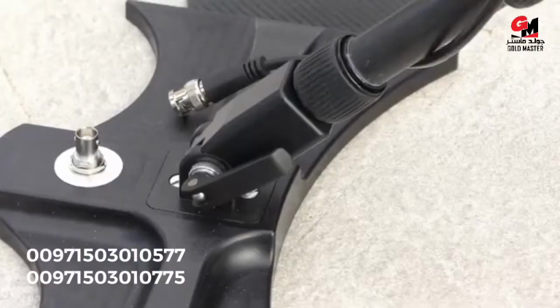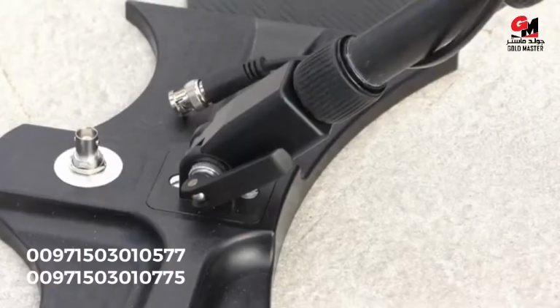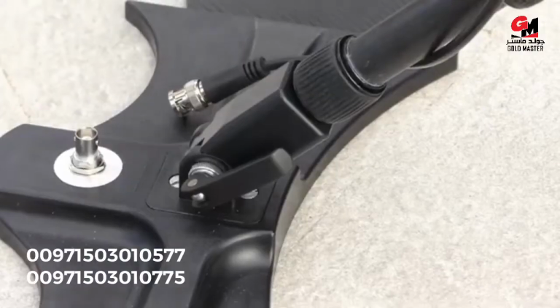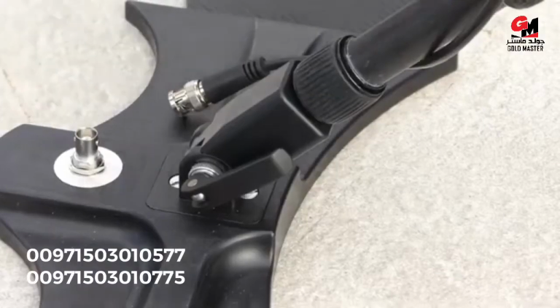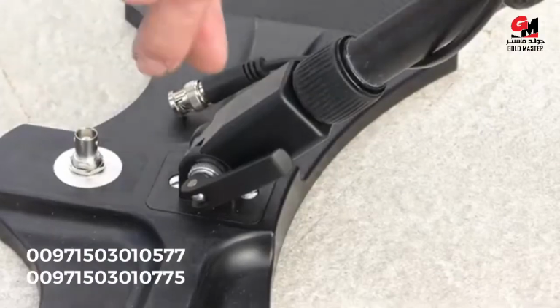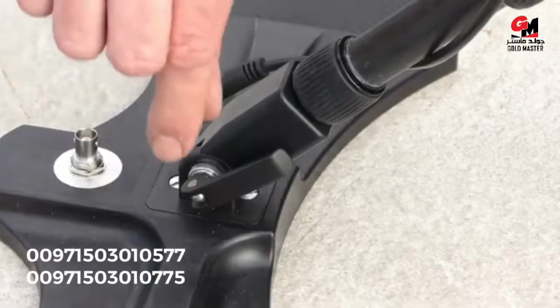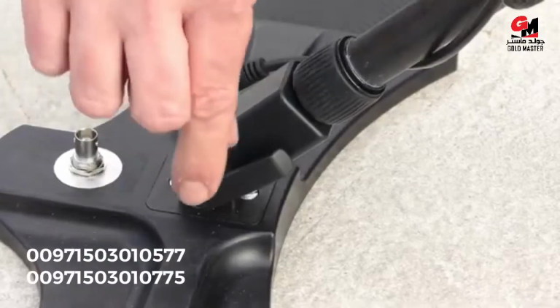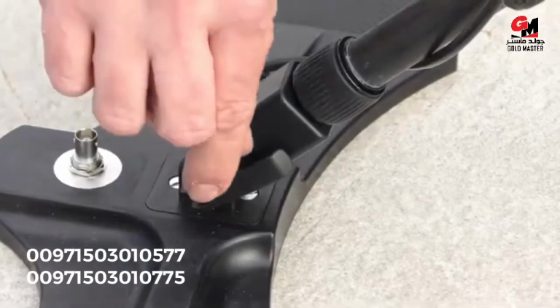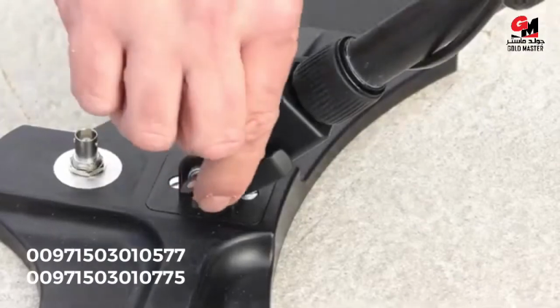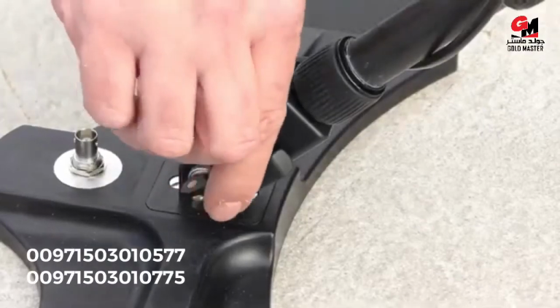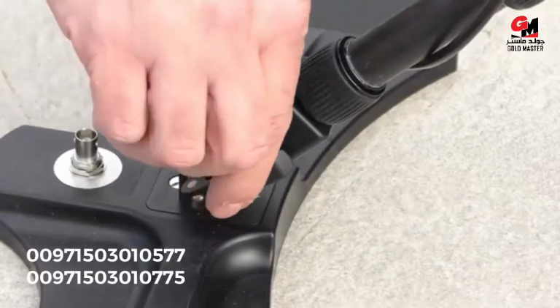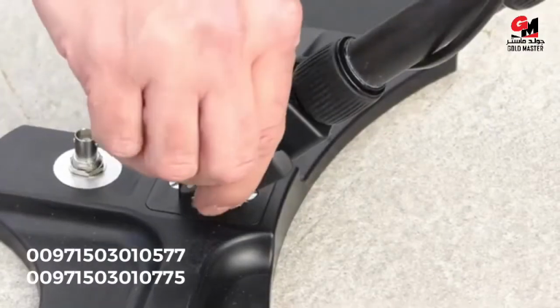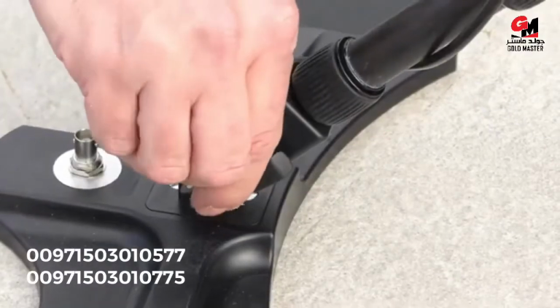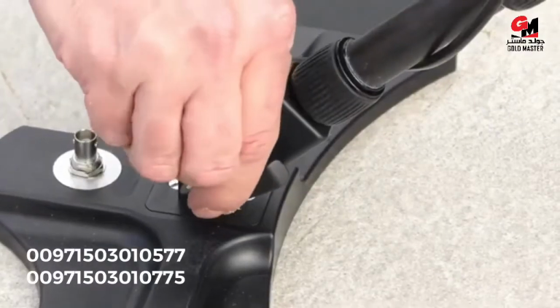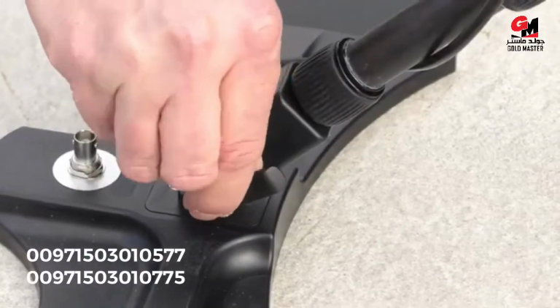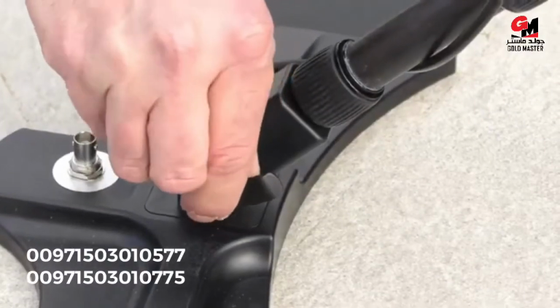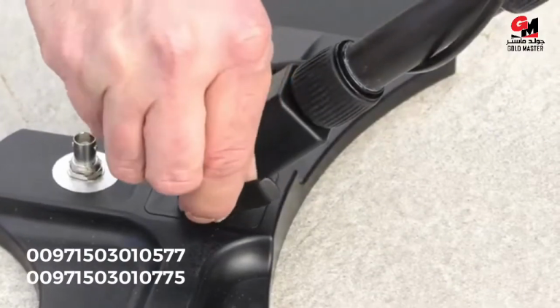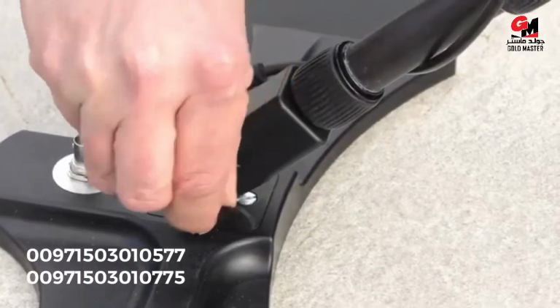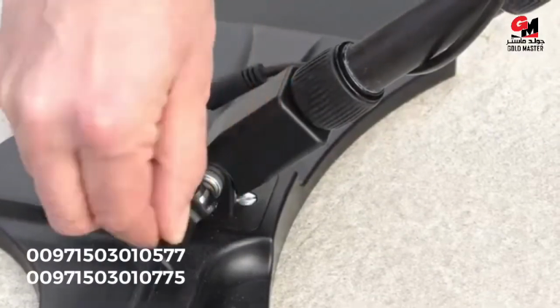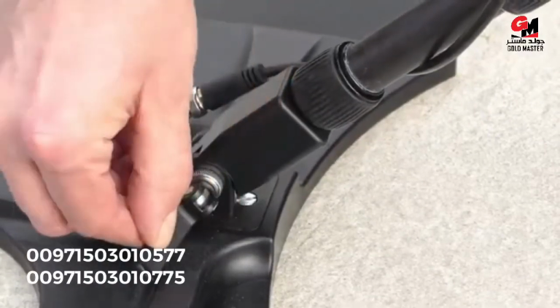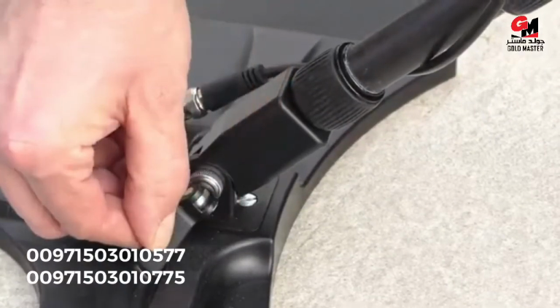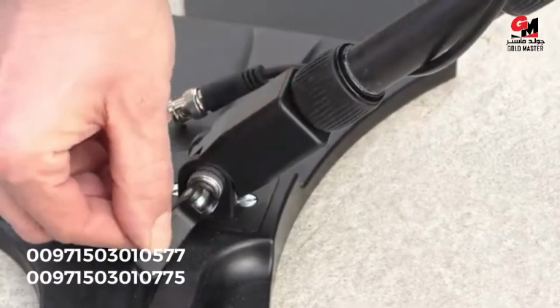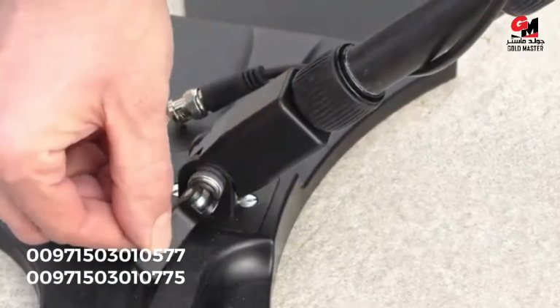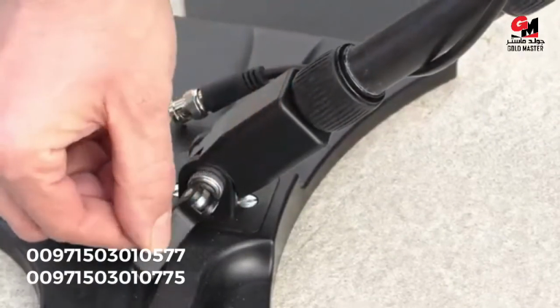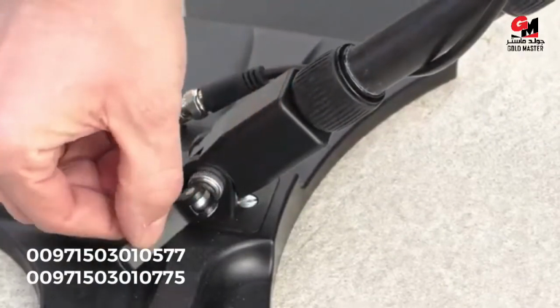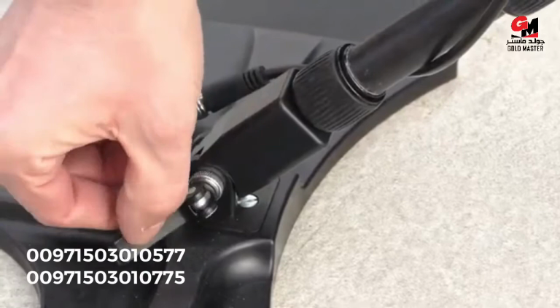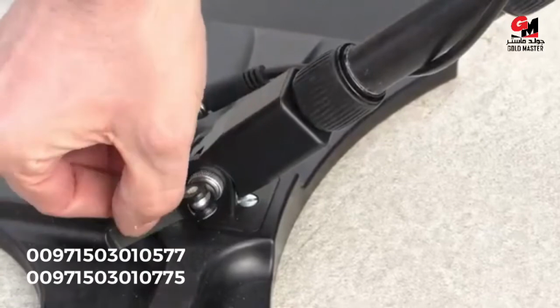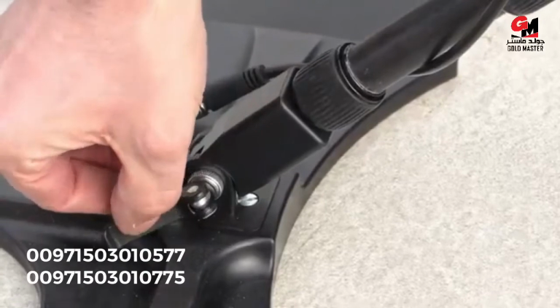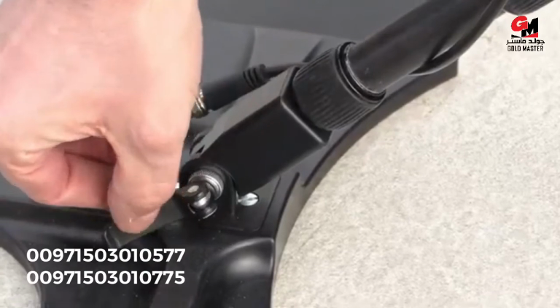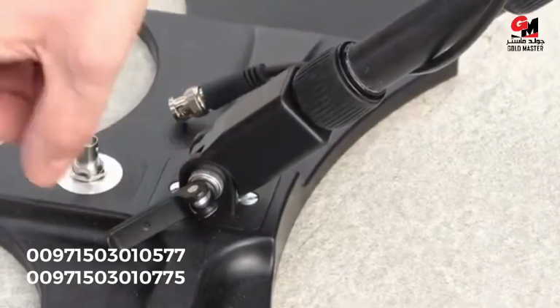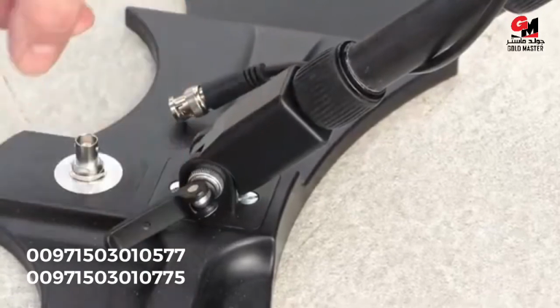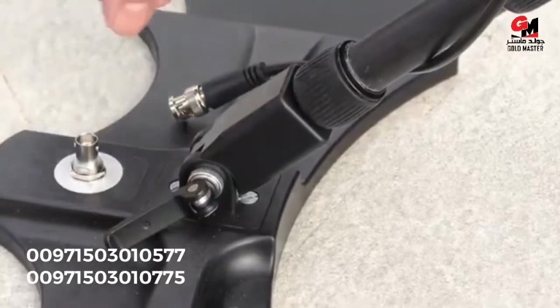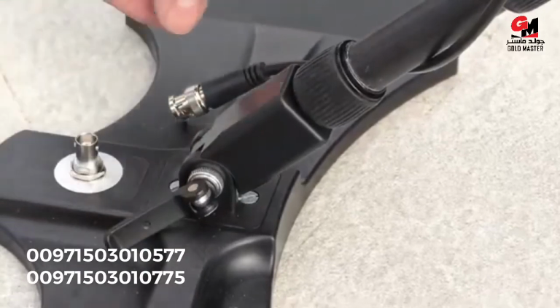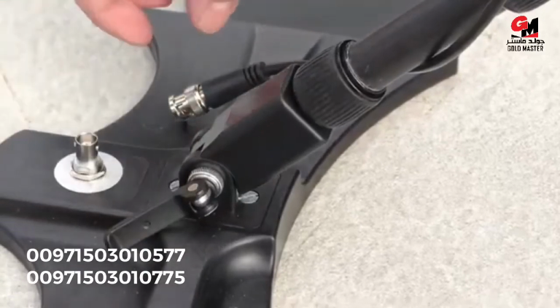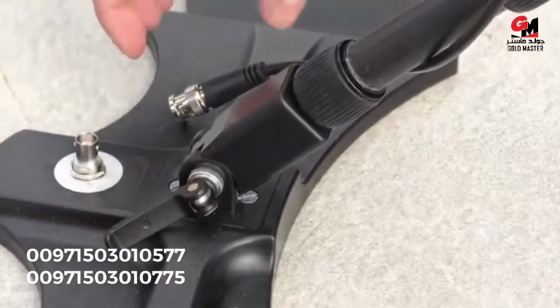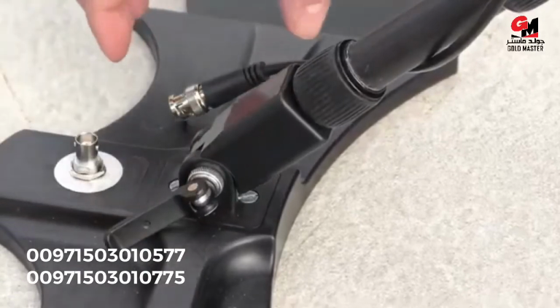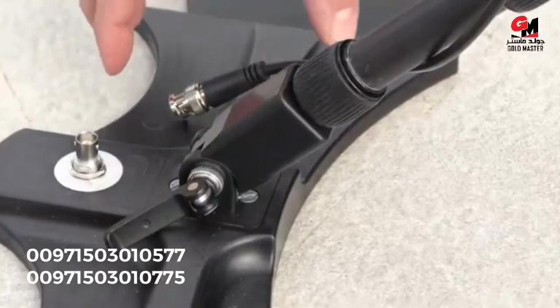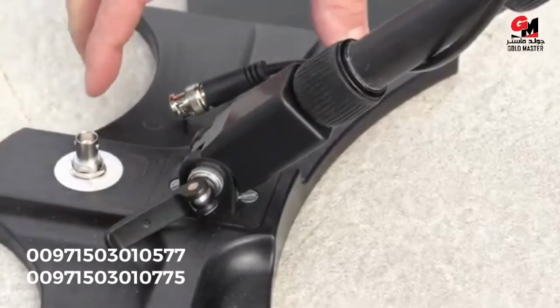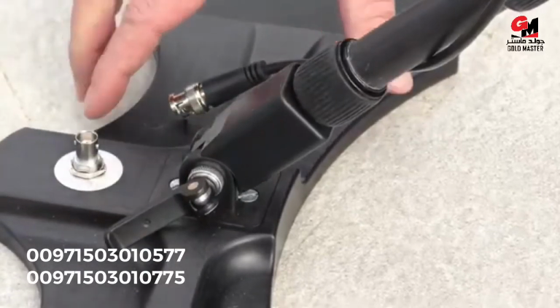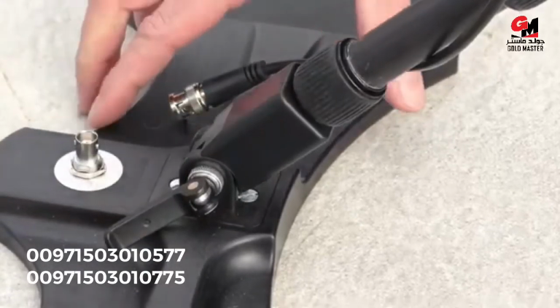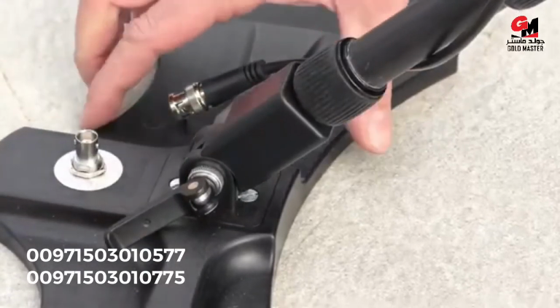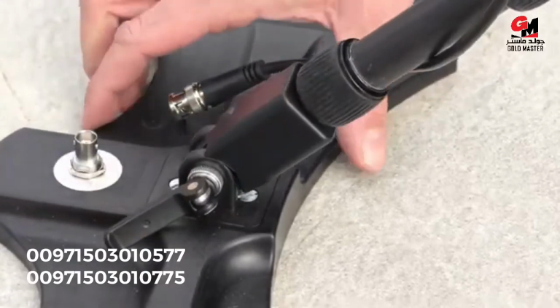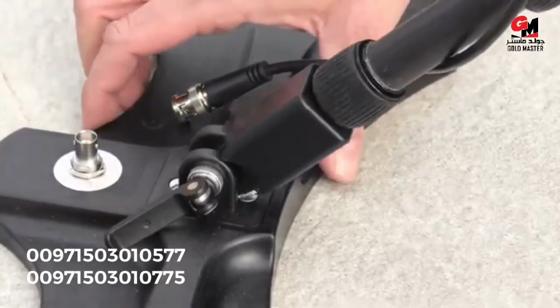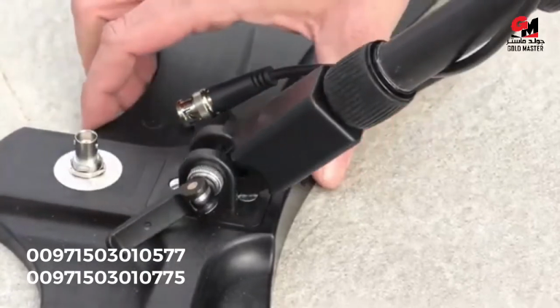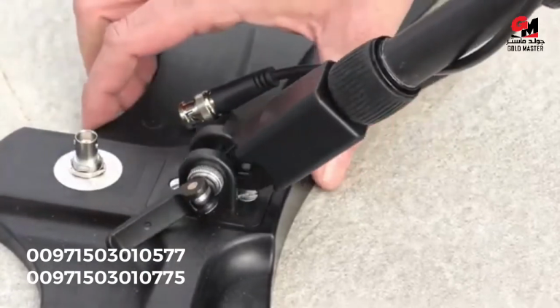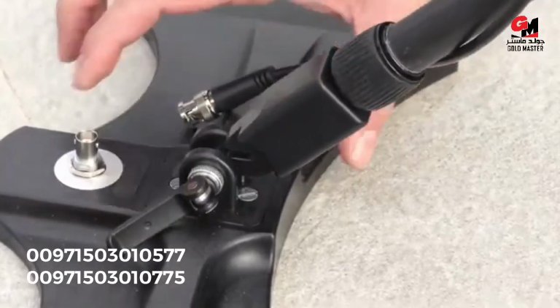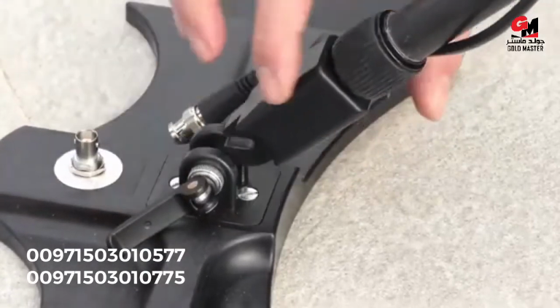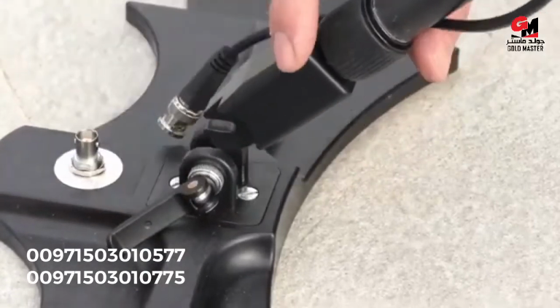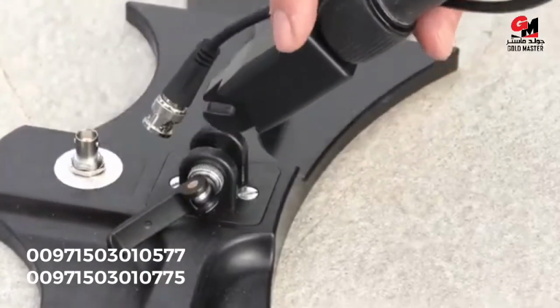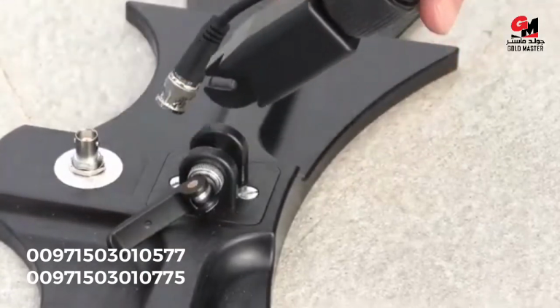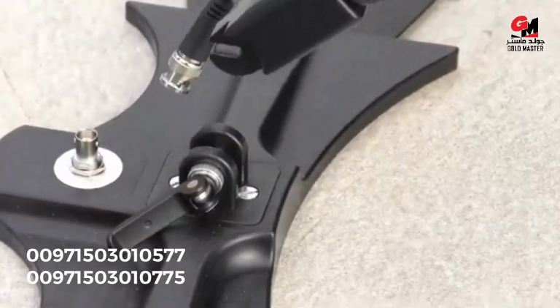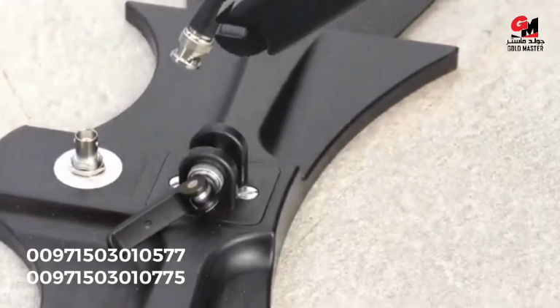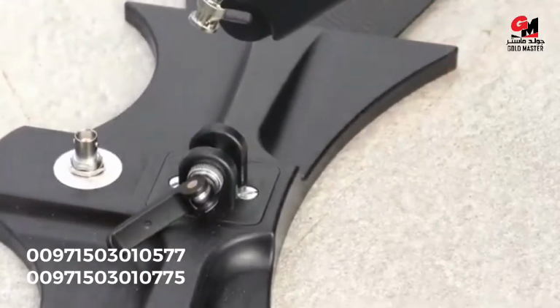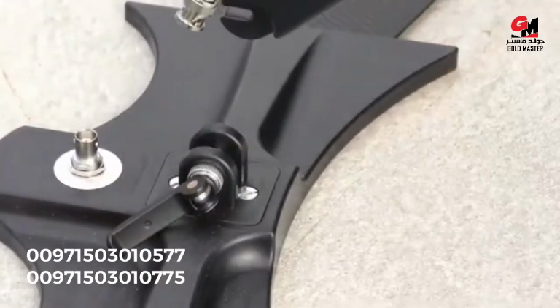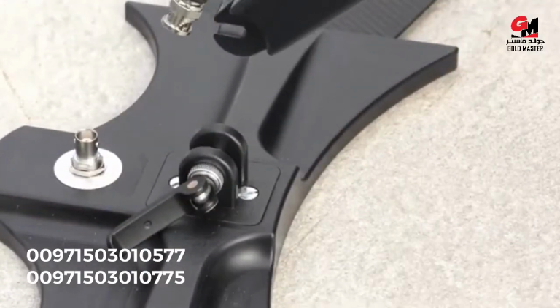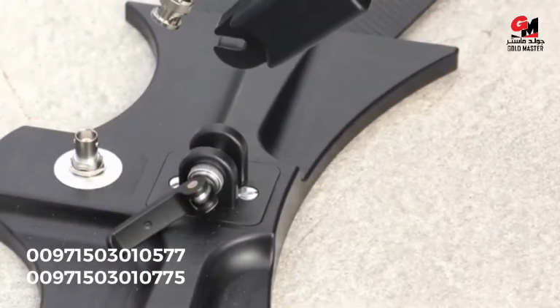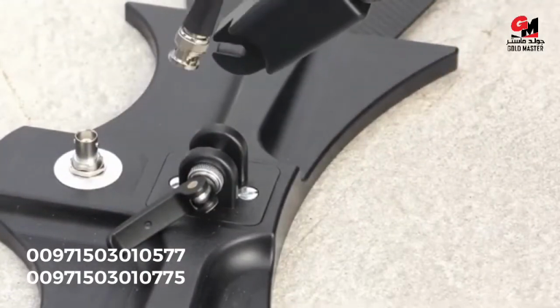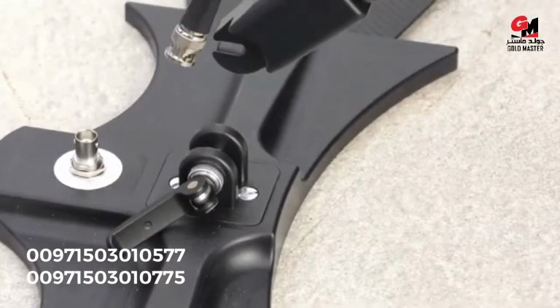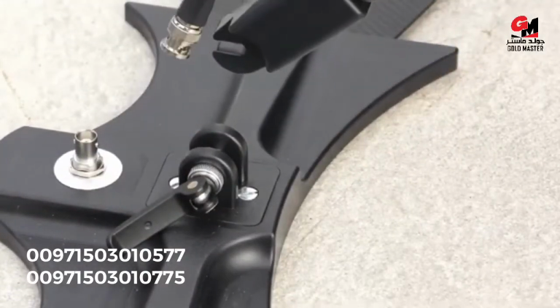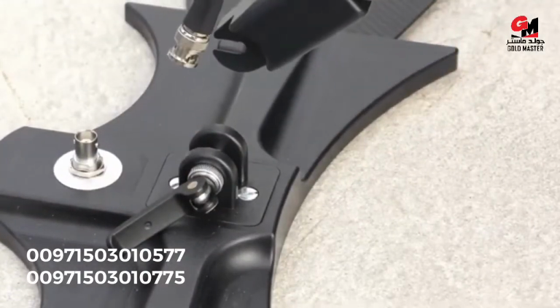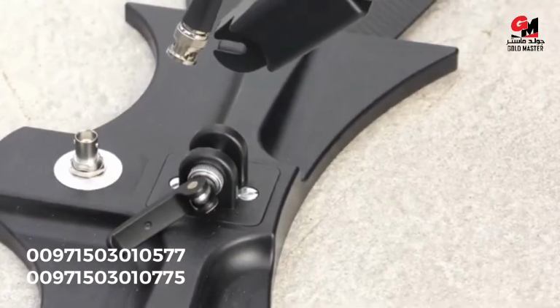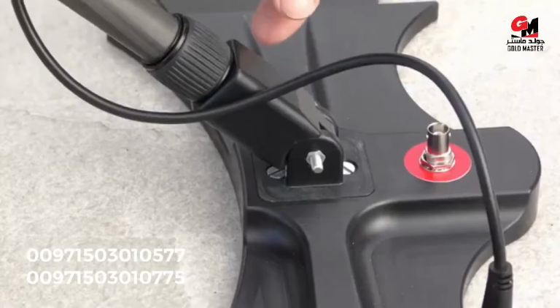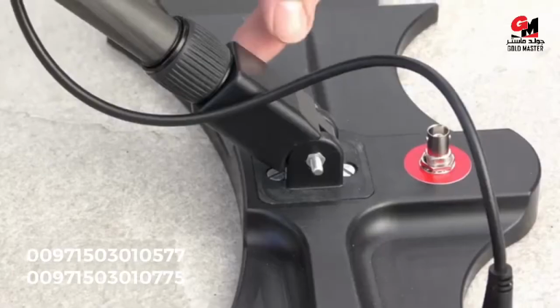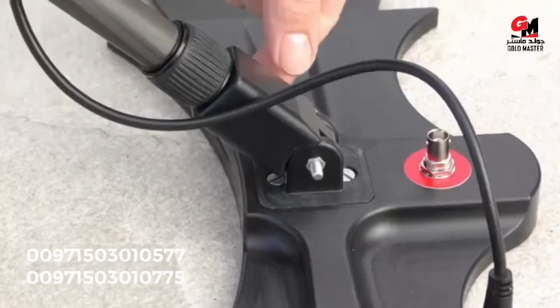The next step is to open the quick release and slide out the telescoping antenna arms on both sides.